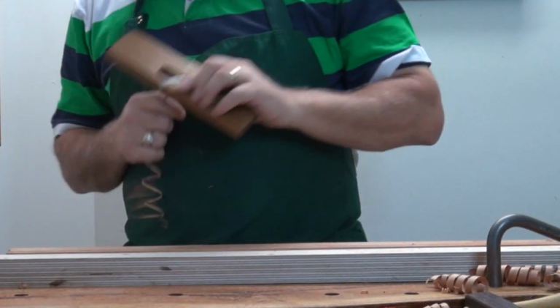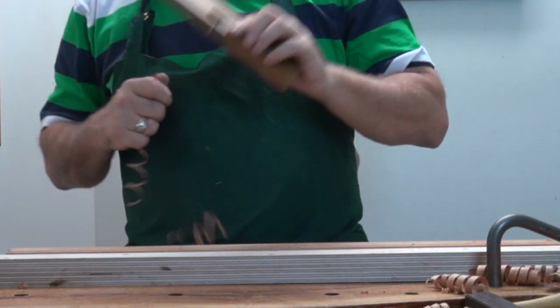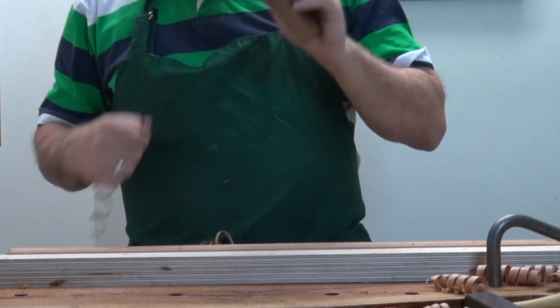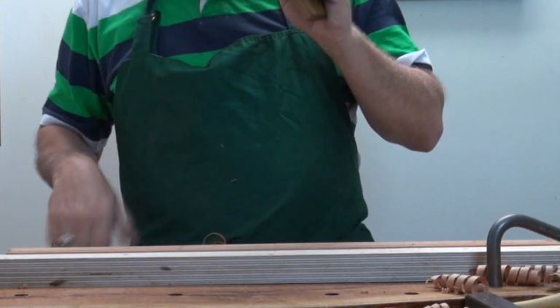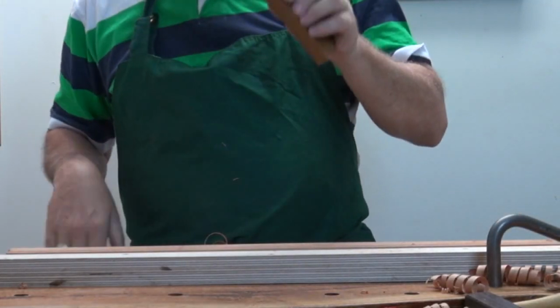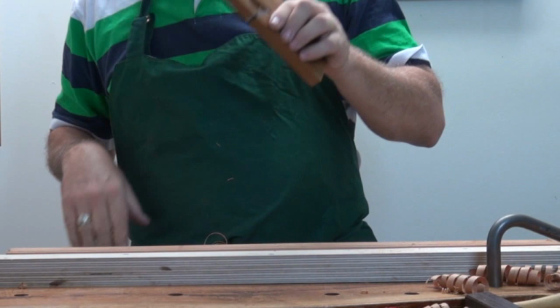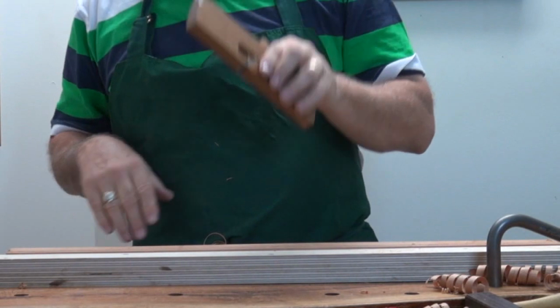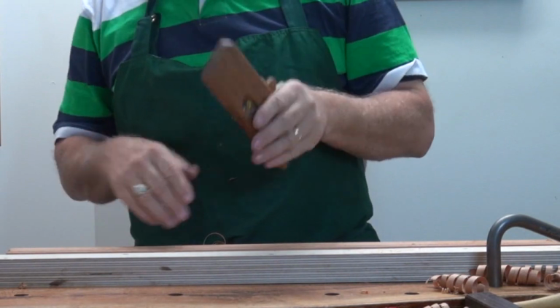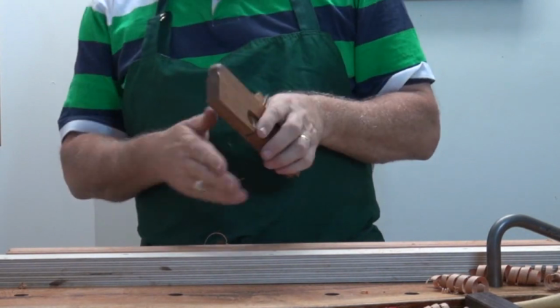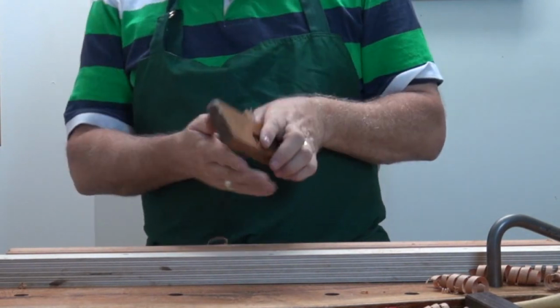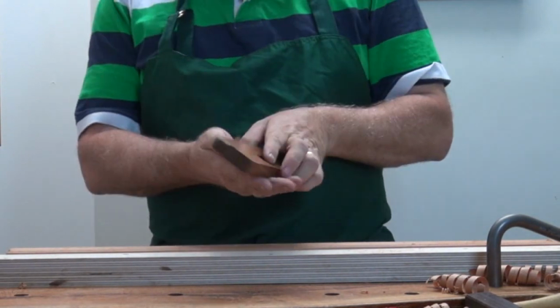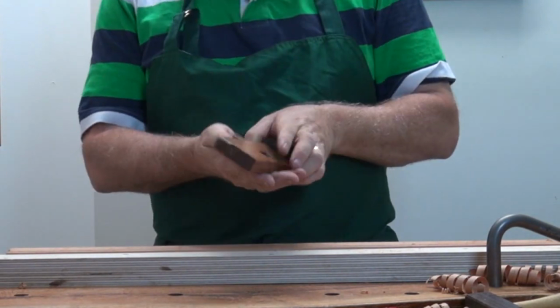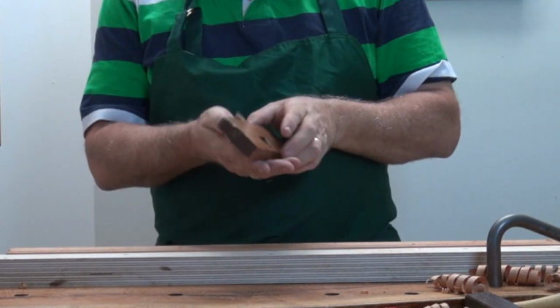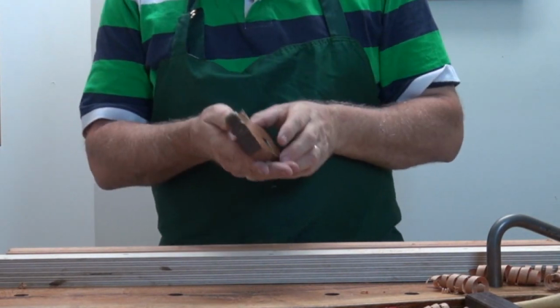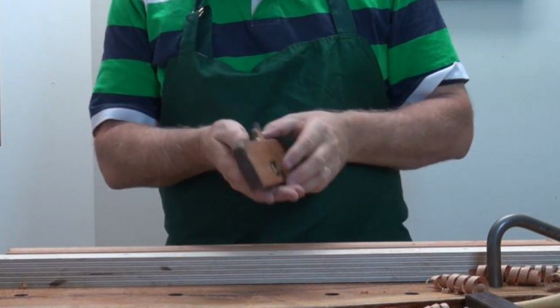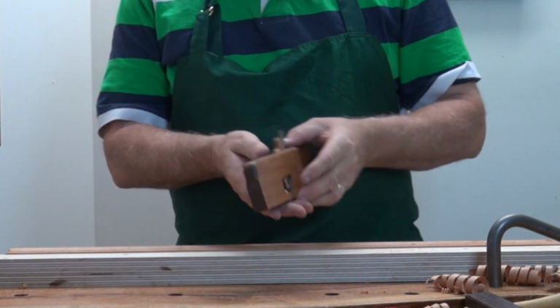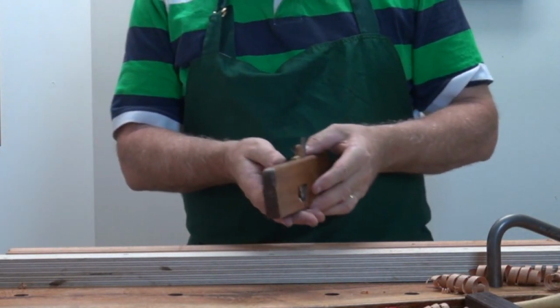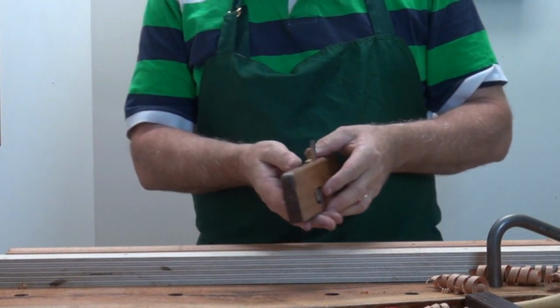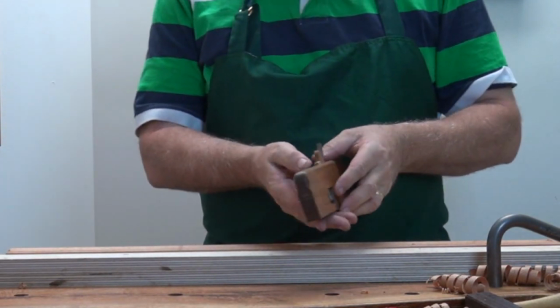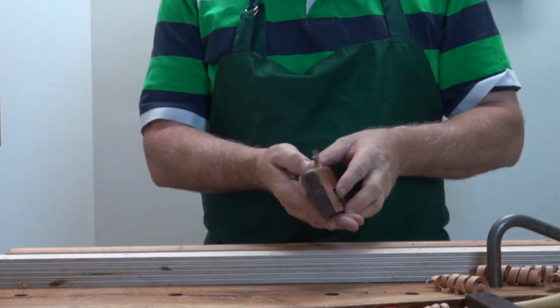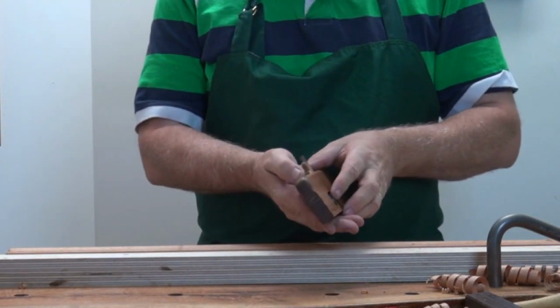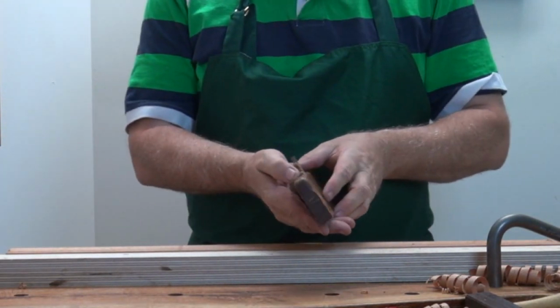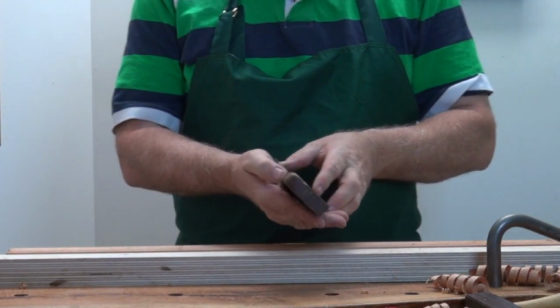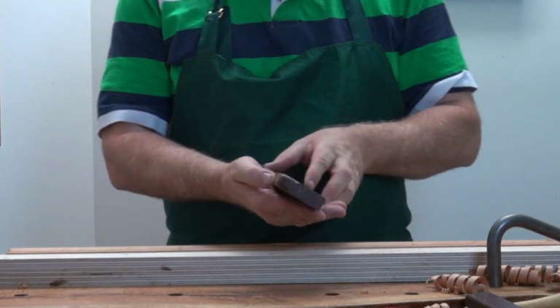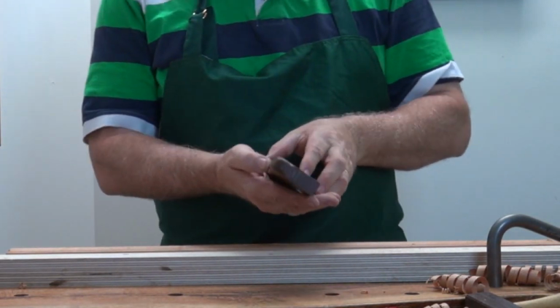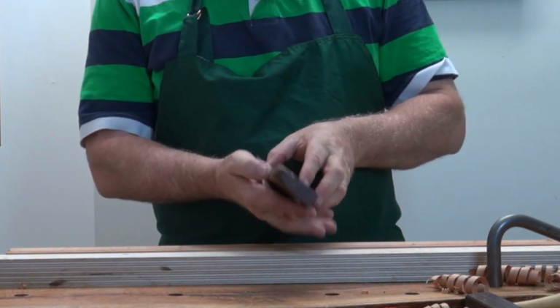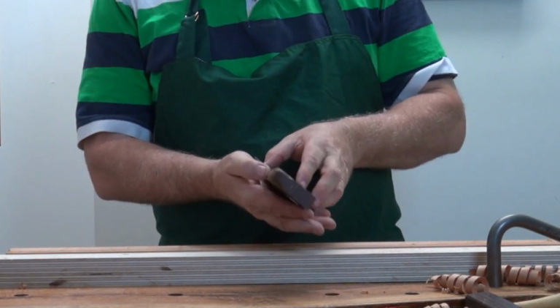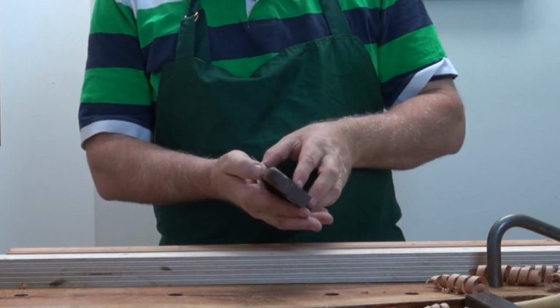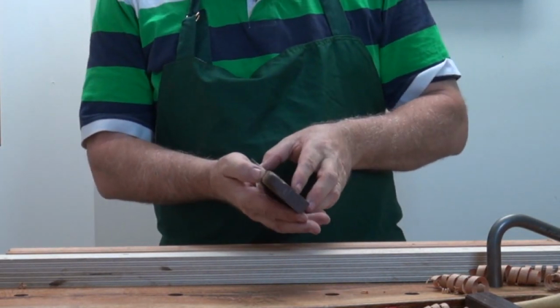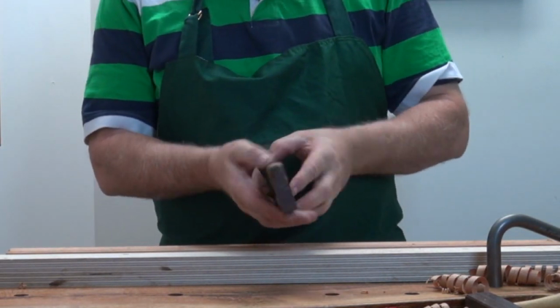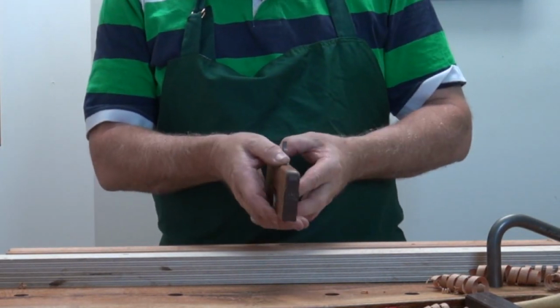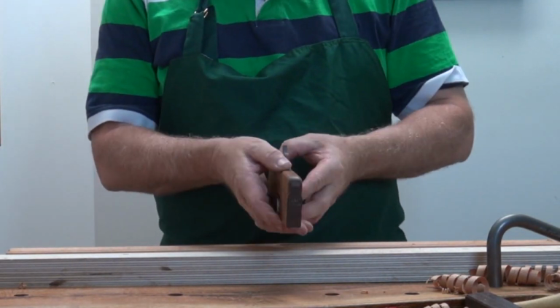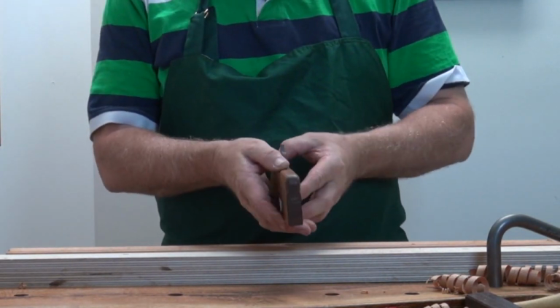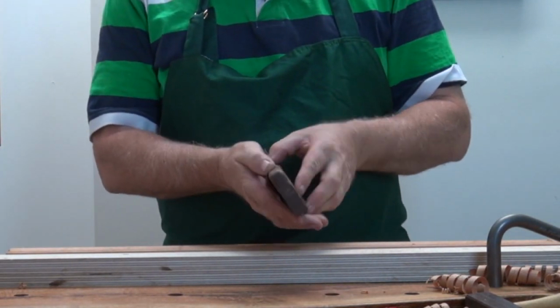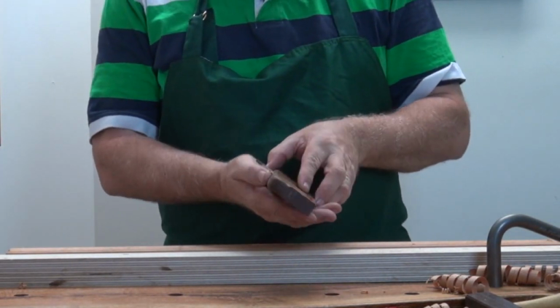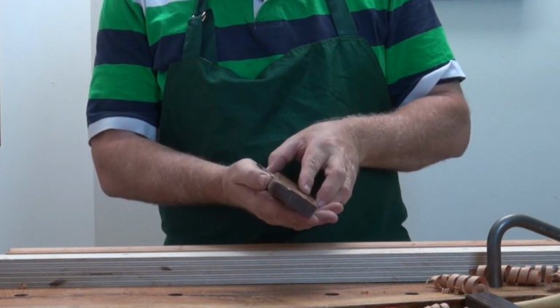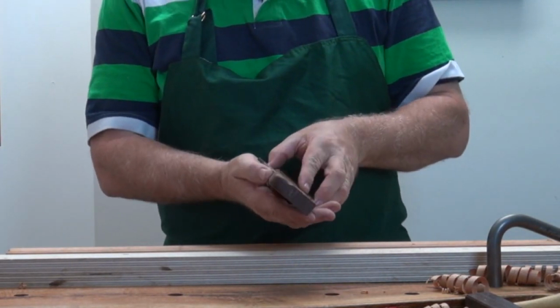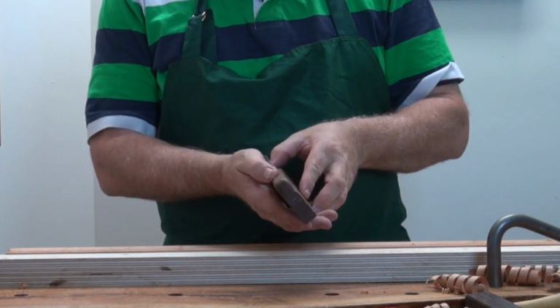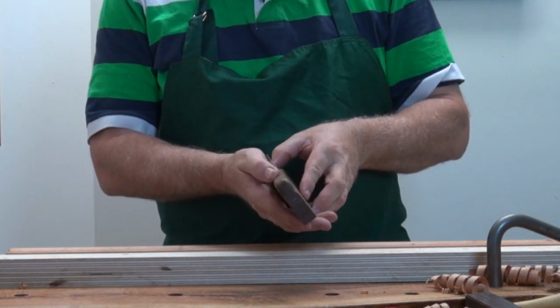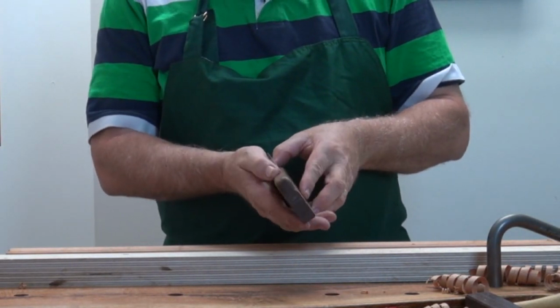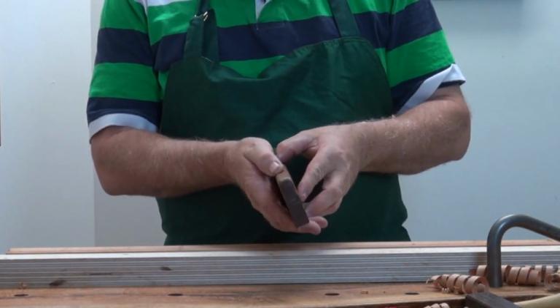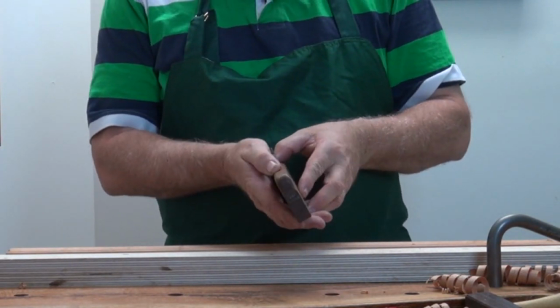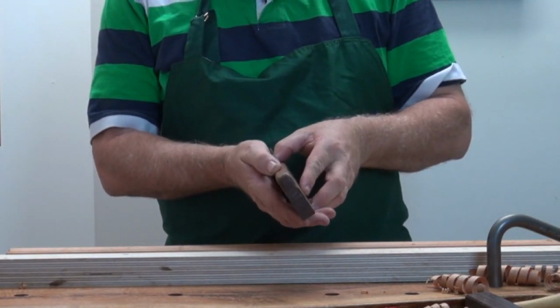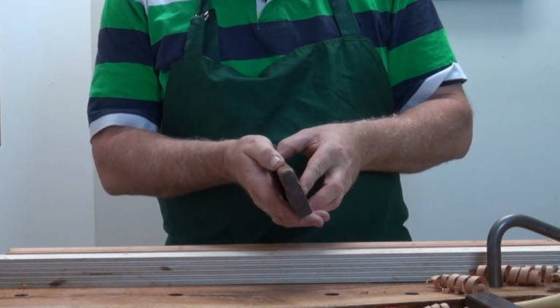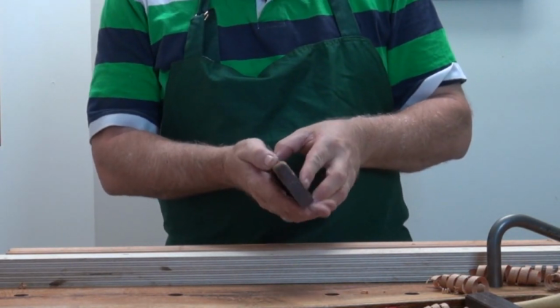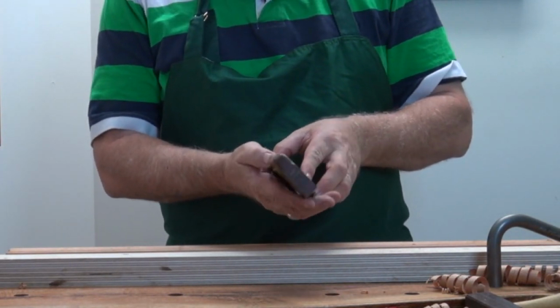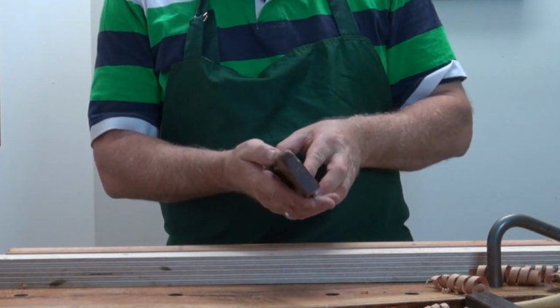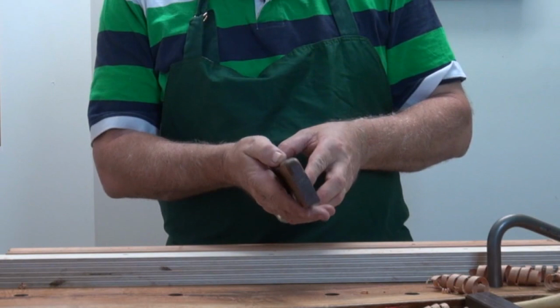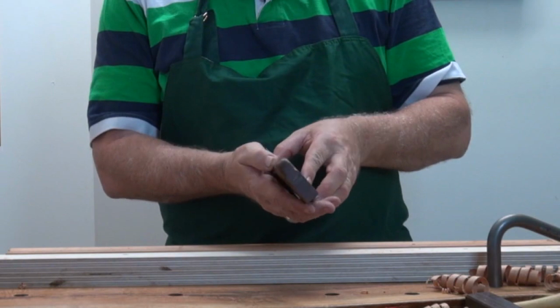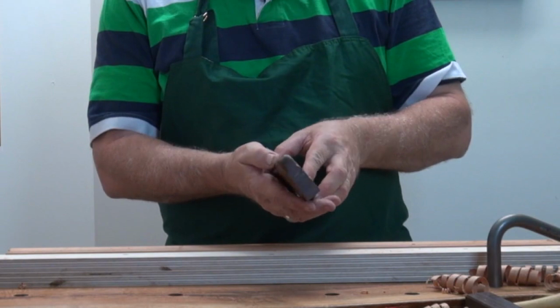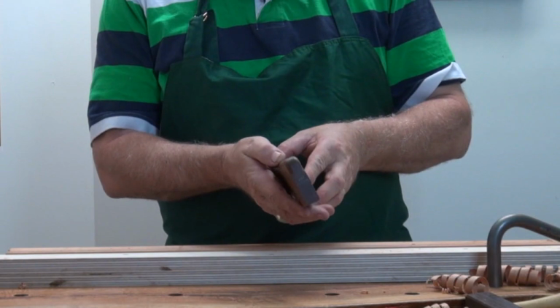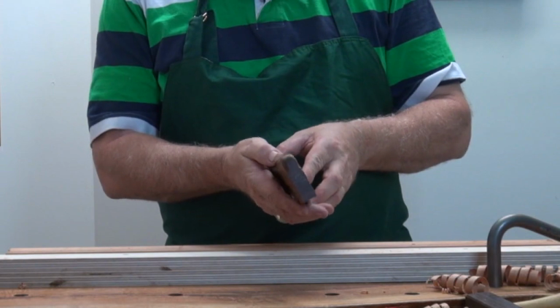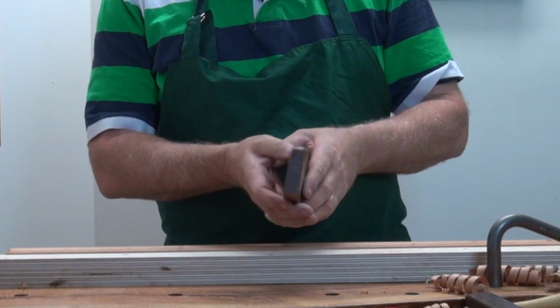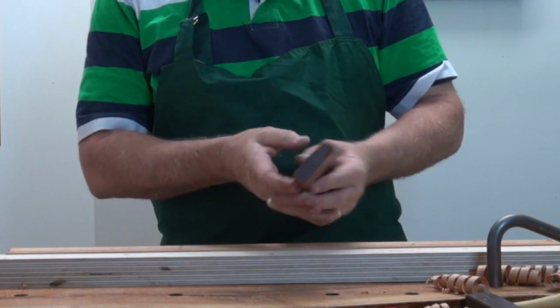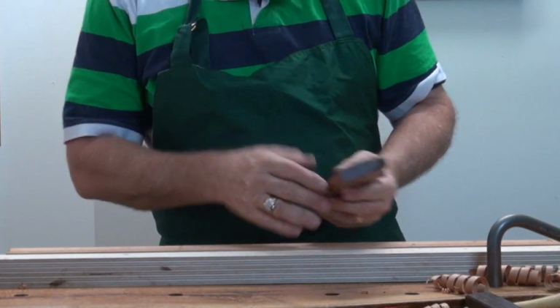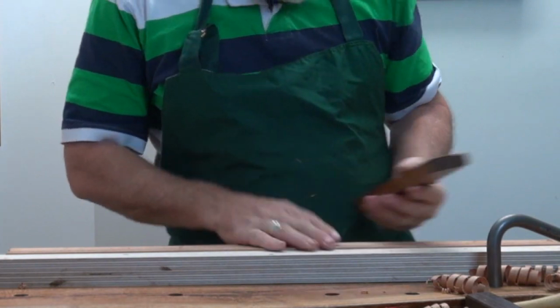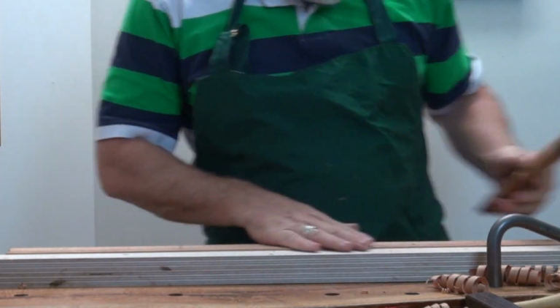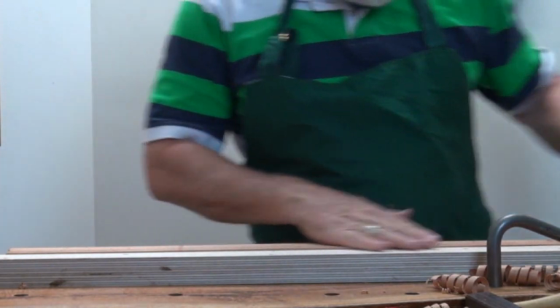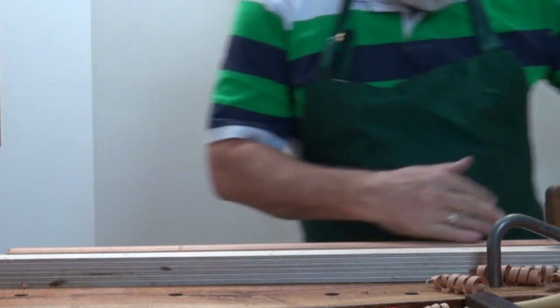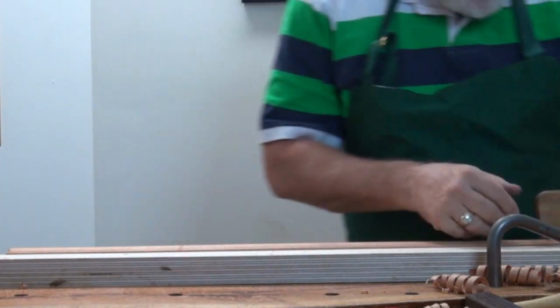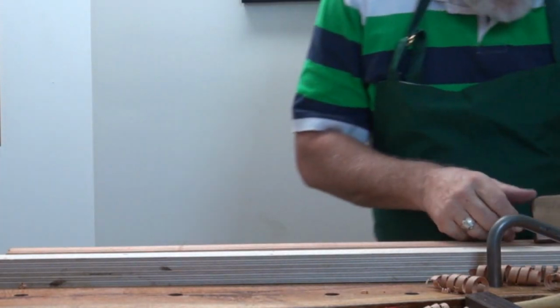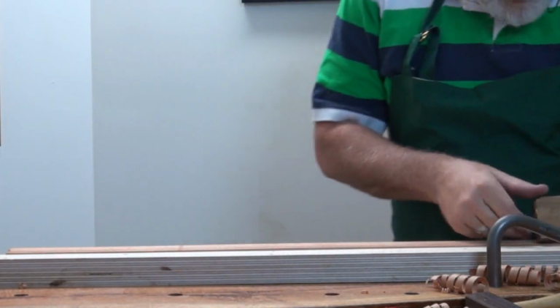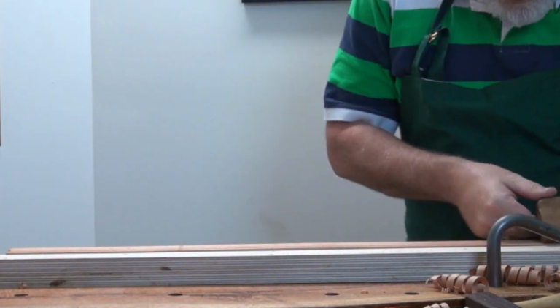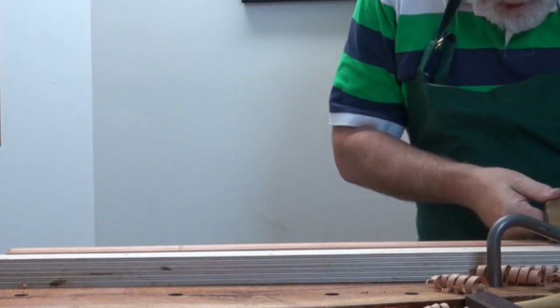I don't want to flatten the plane totally from this angle to this. I want to keep it all within that range — about a five degree range.